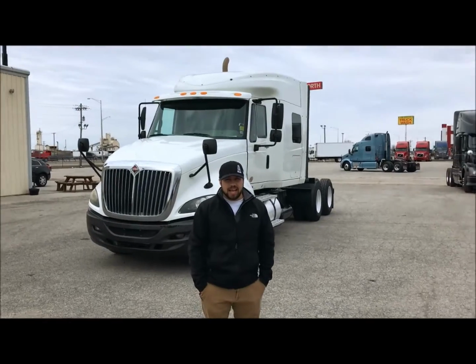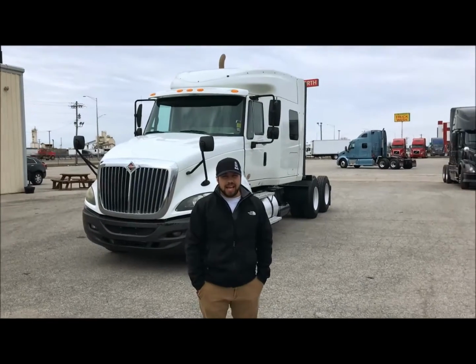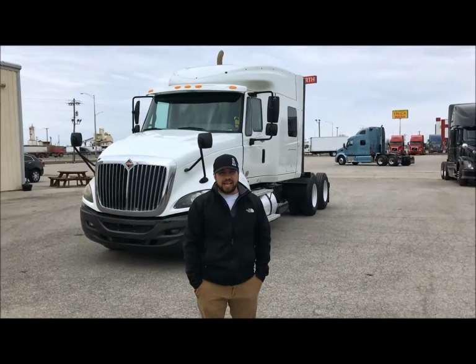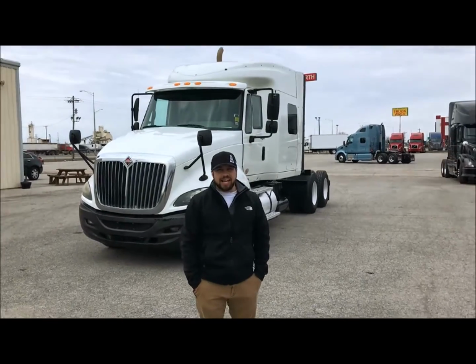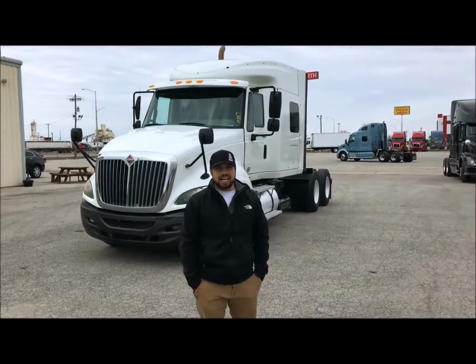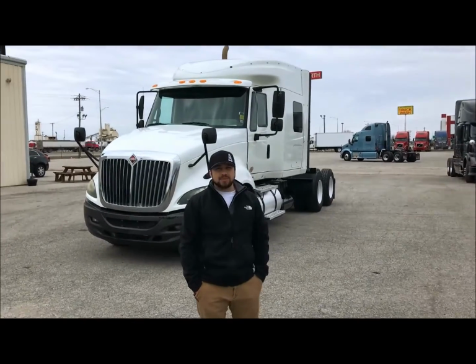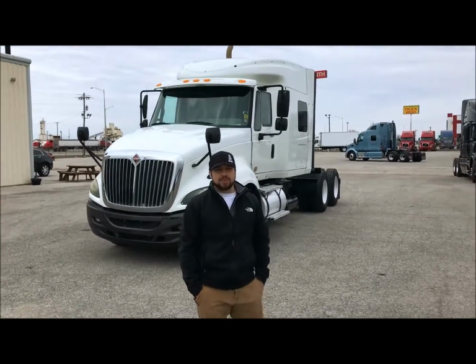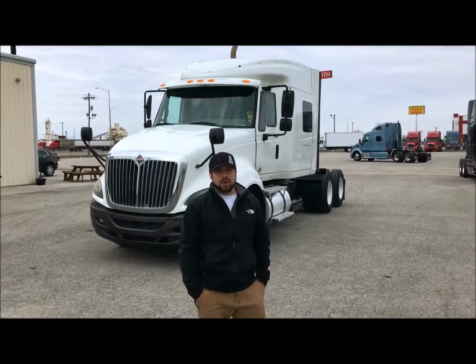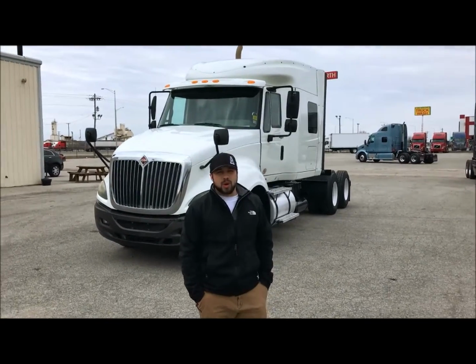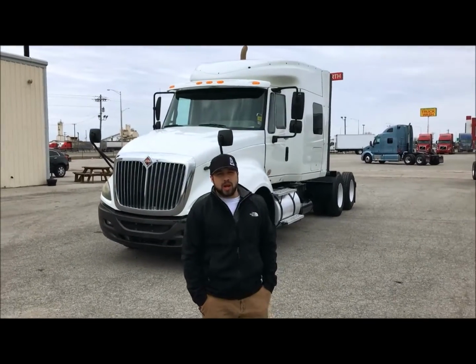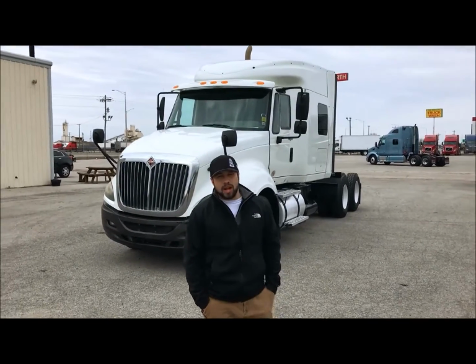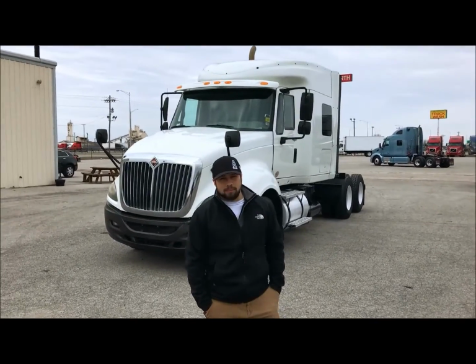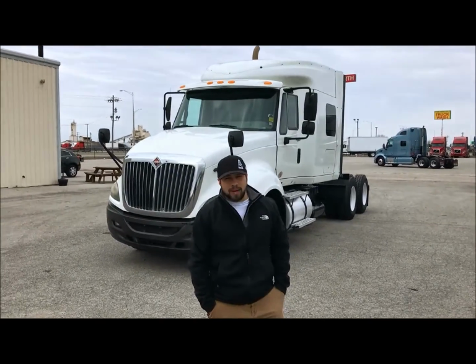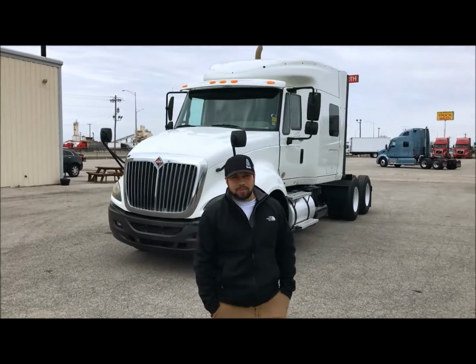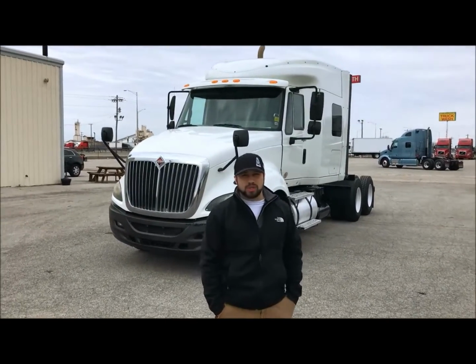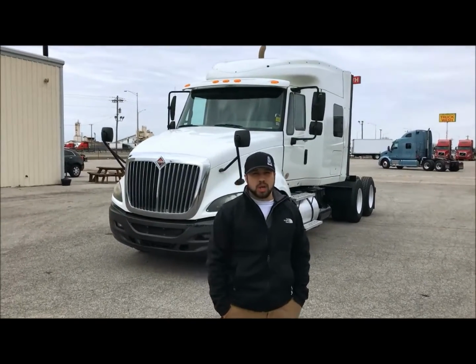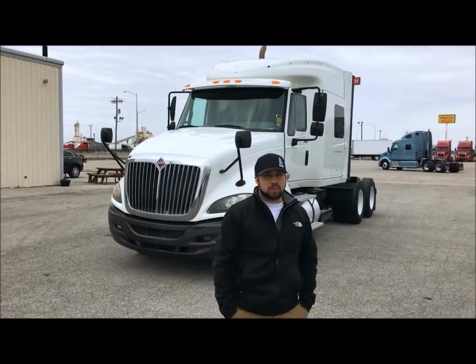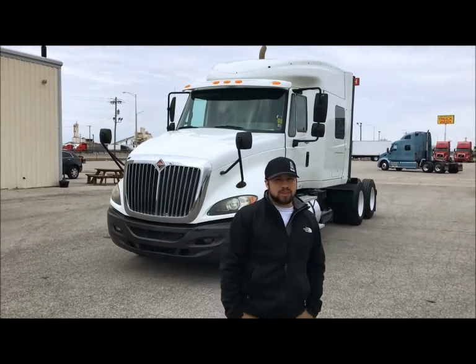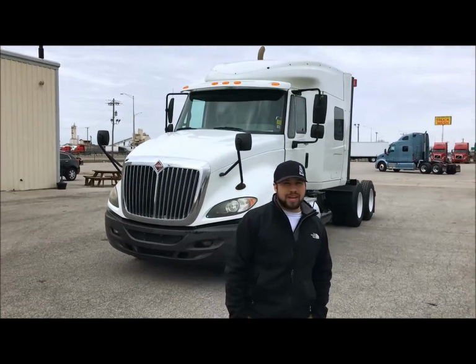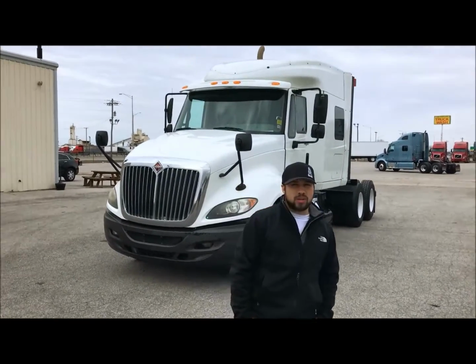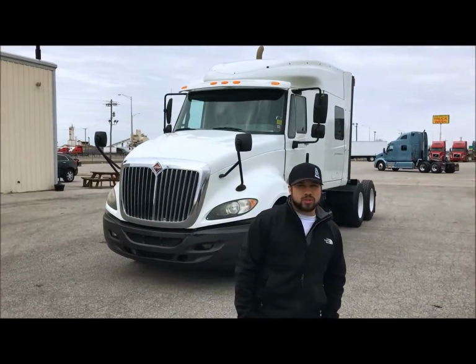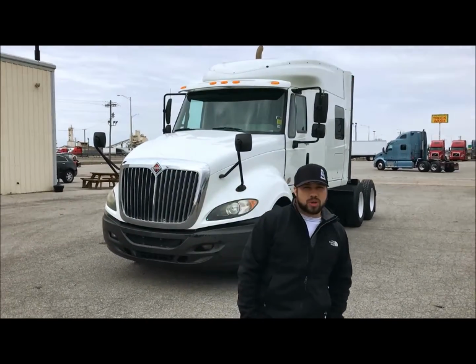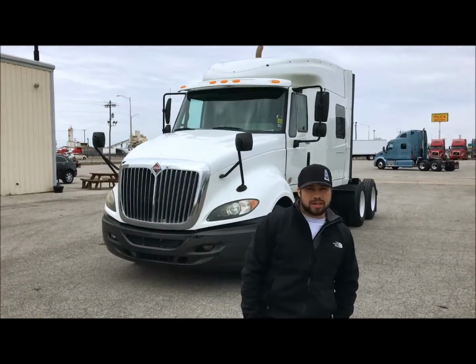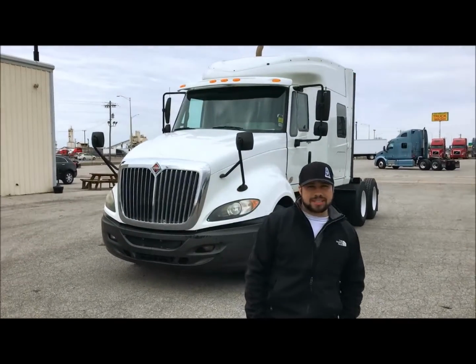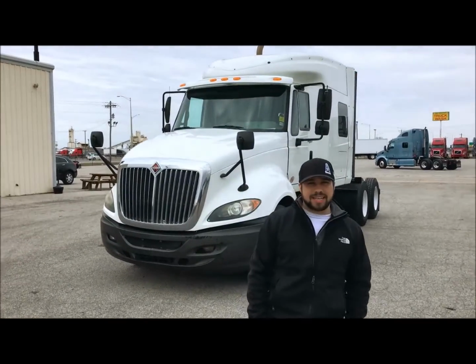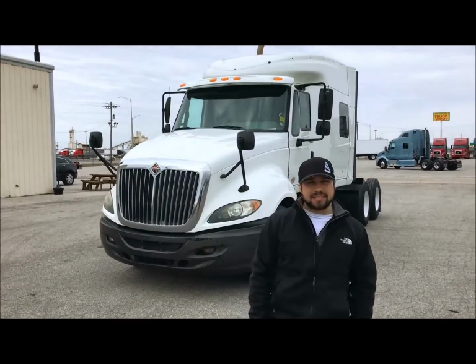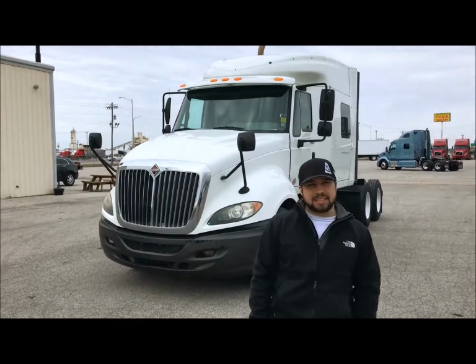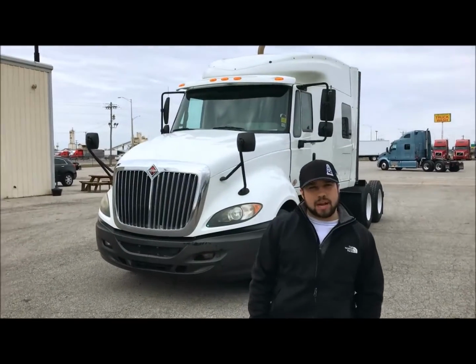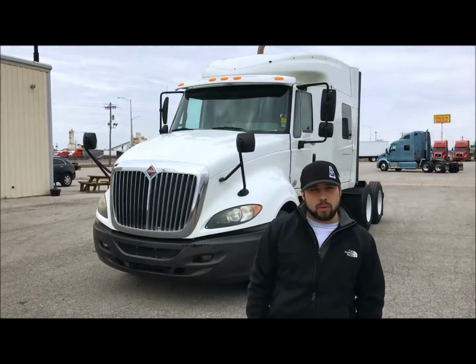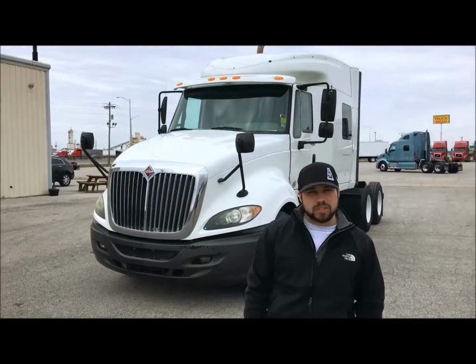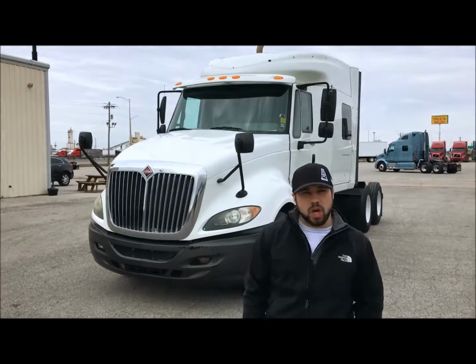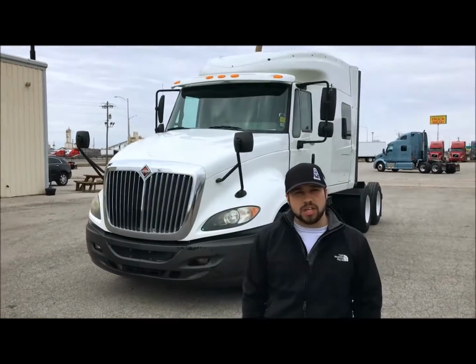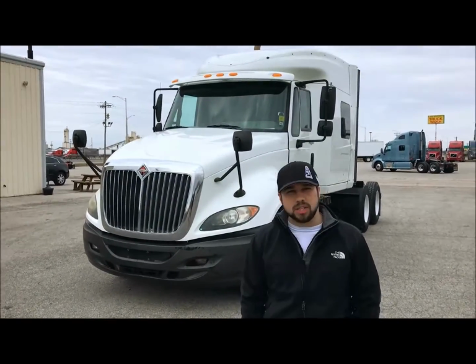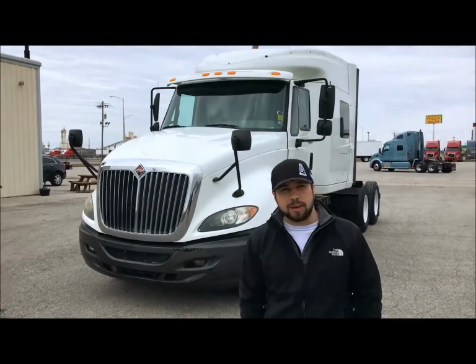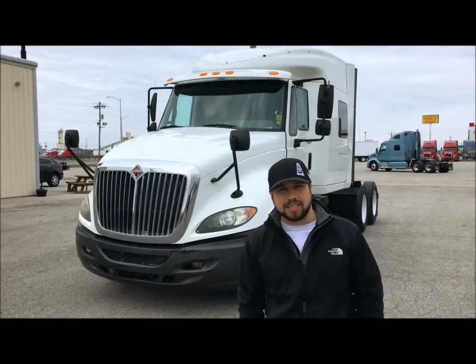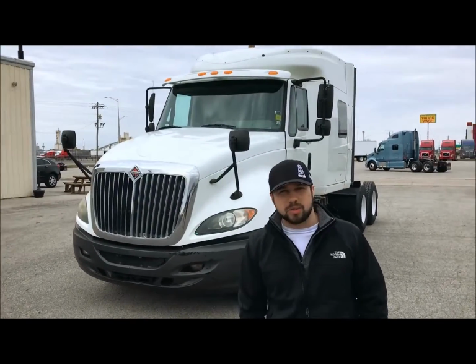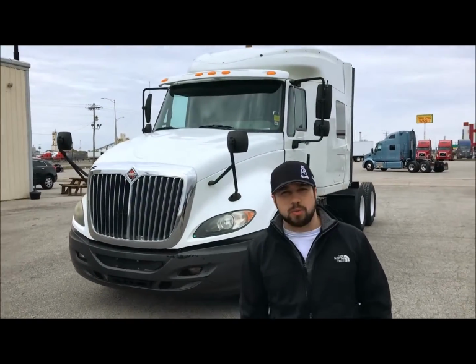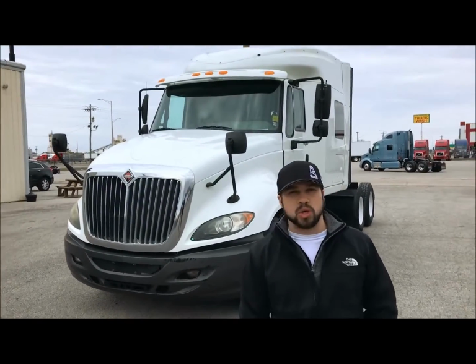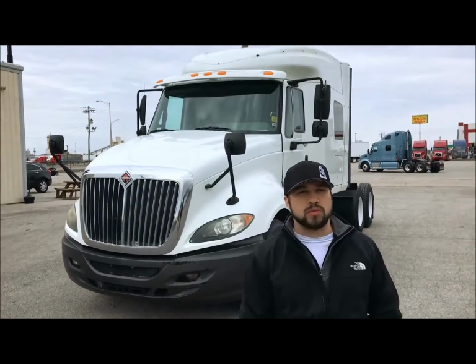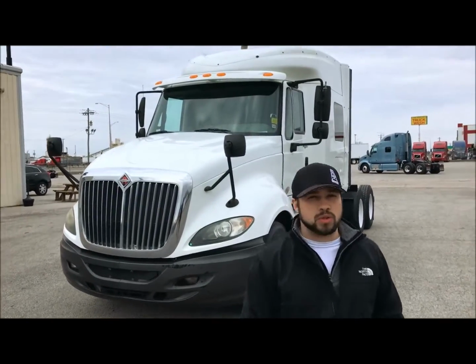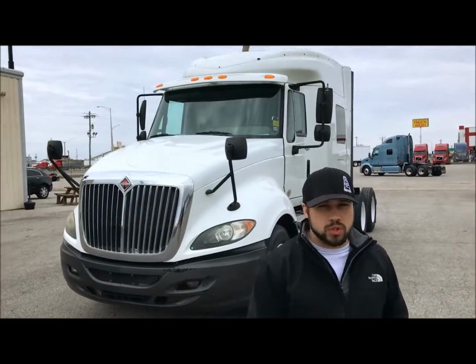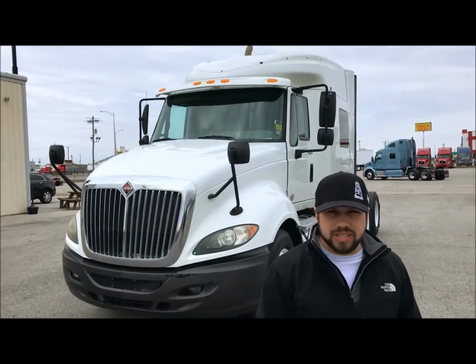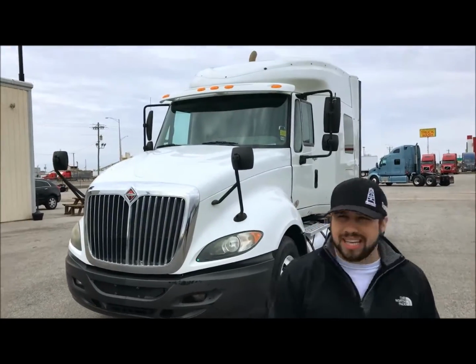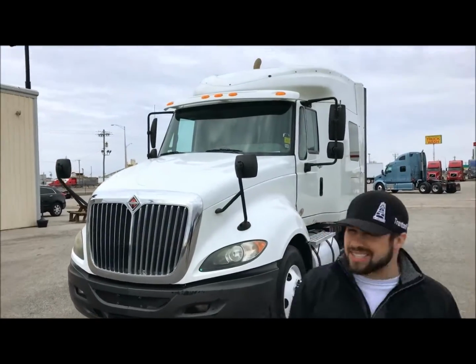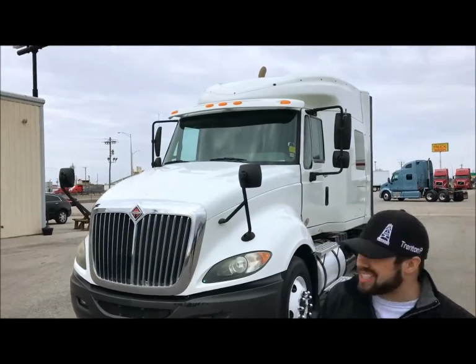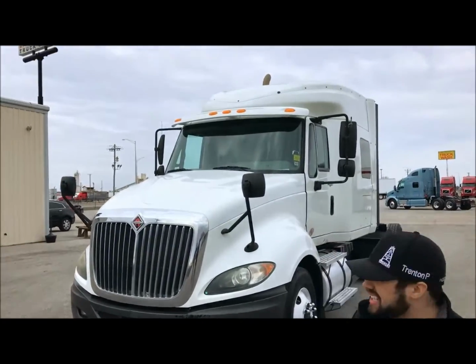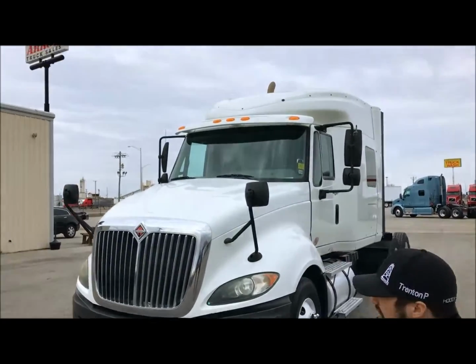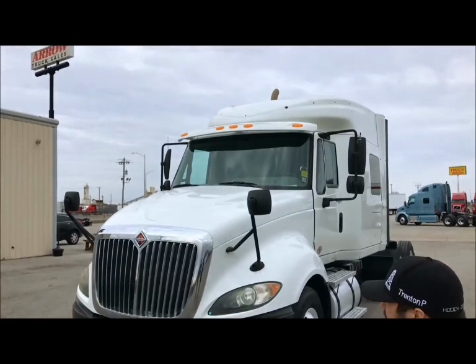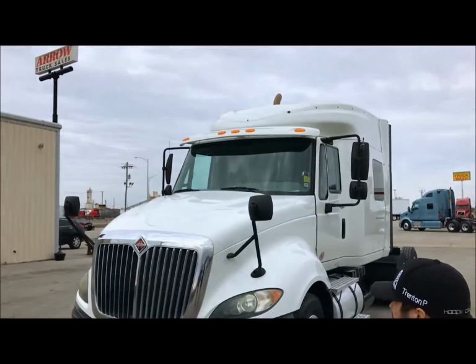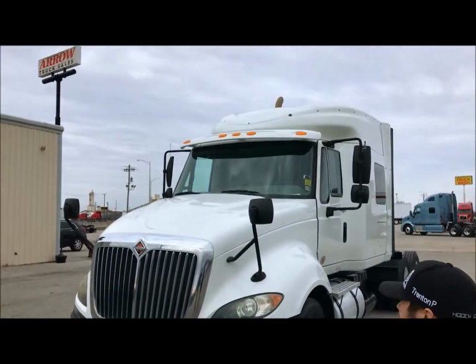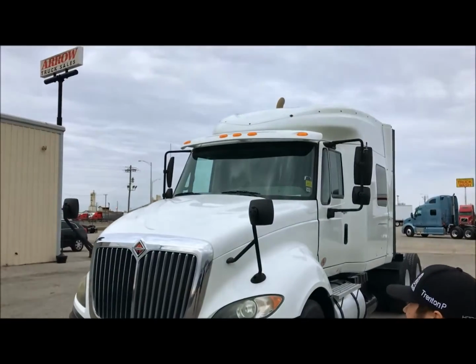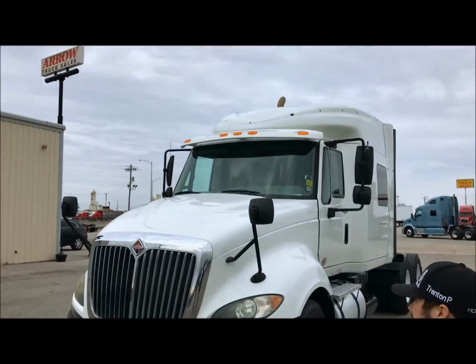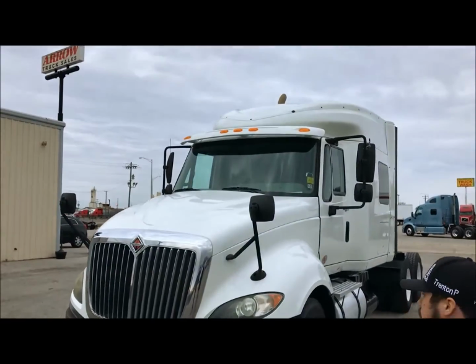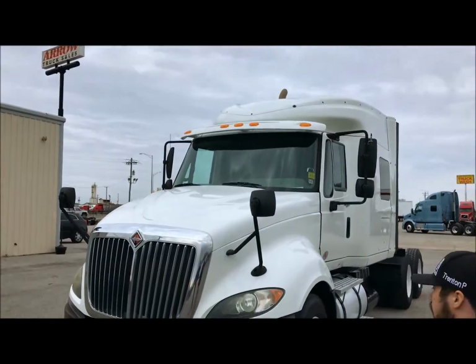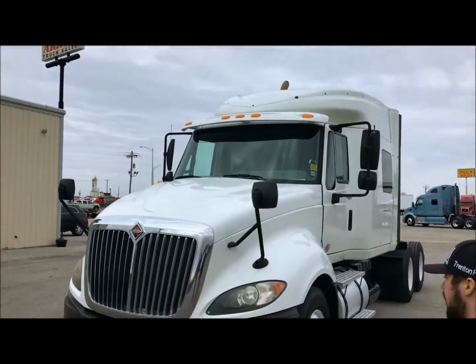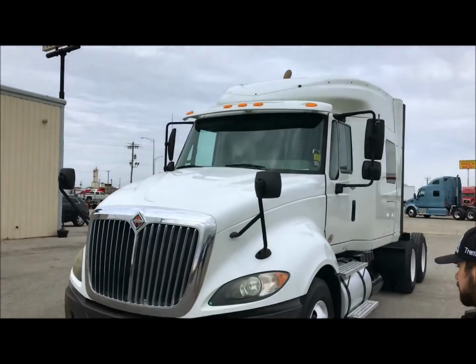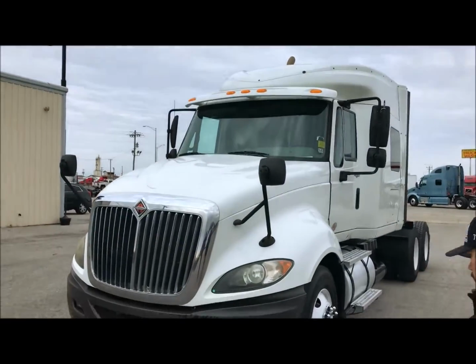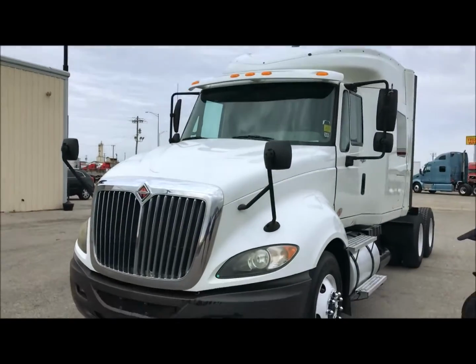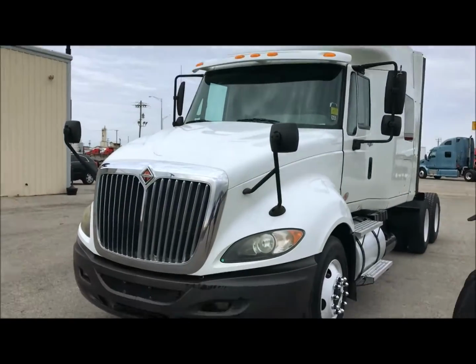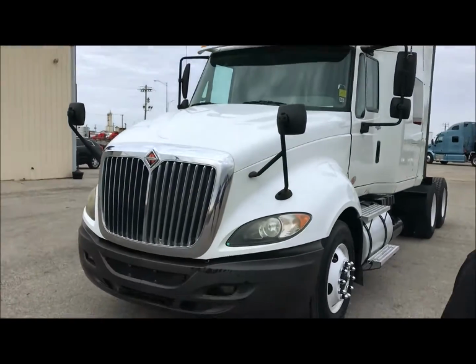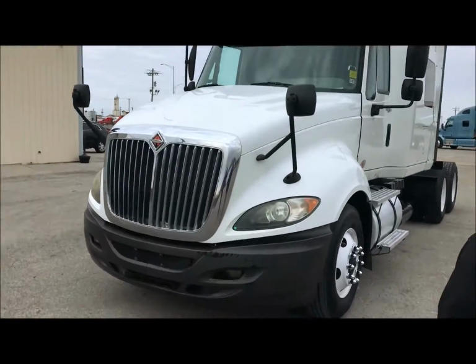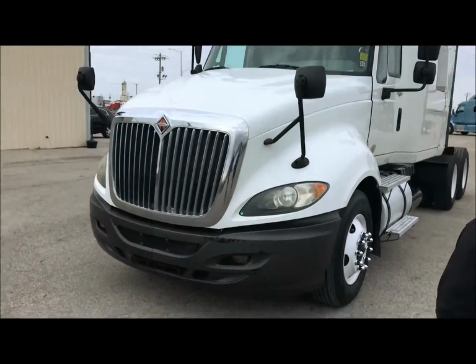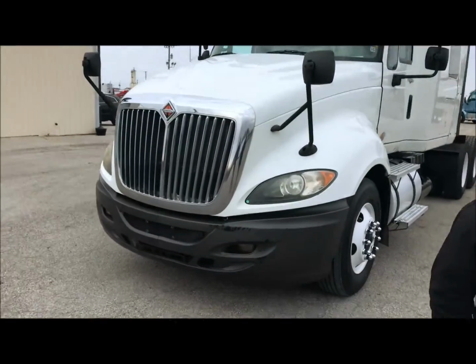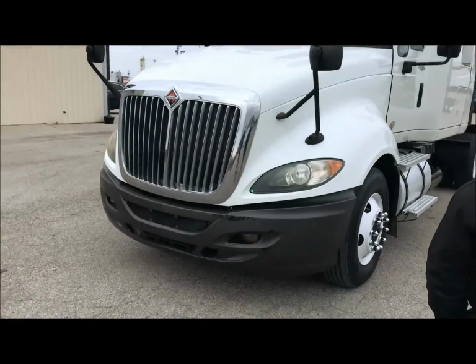Hey guys, what's going on? My name is Trent with Aero Truck Sales. Today I want to talk to you about this beautiful 2011 International Pro Star.